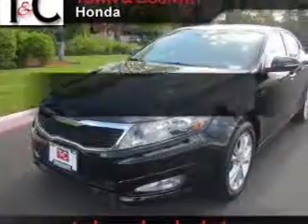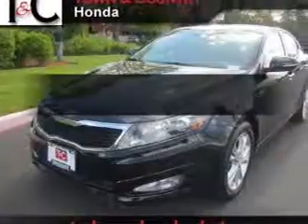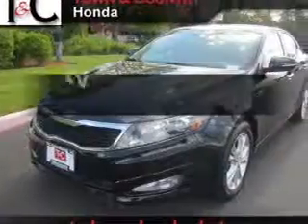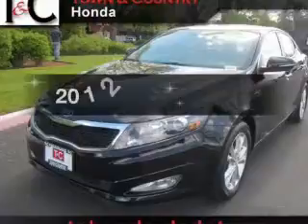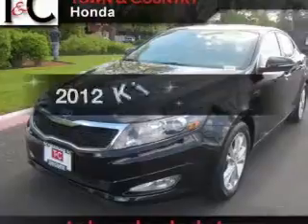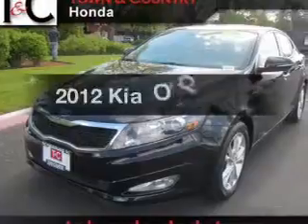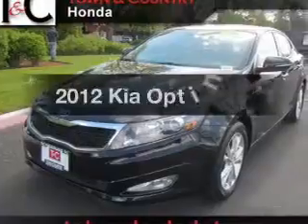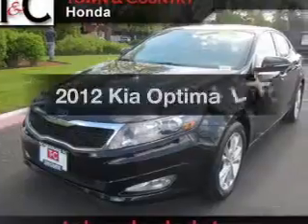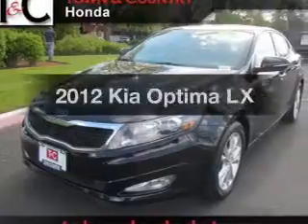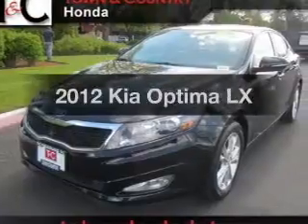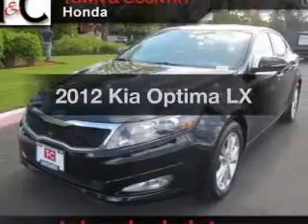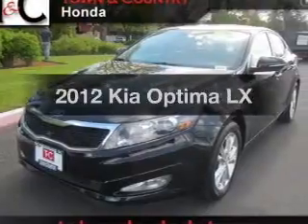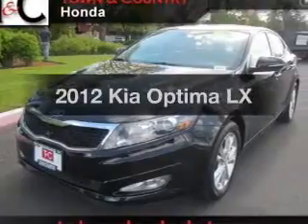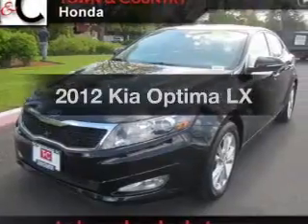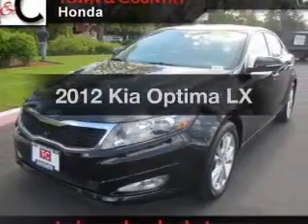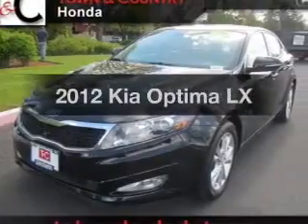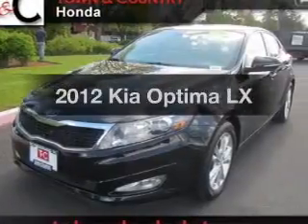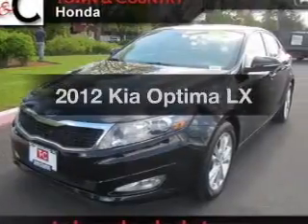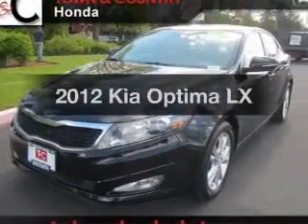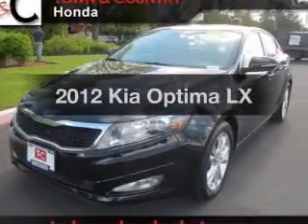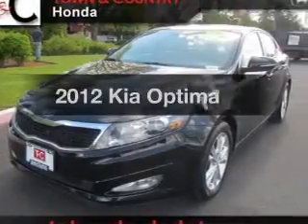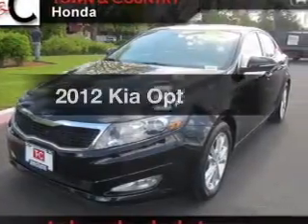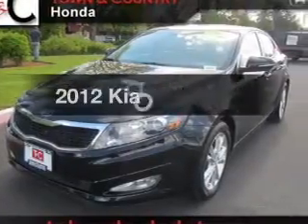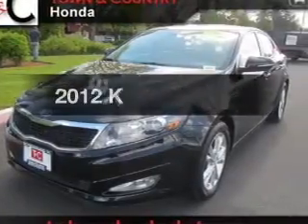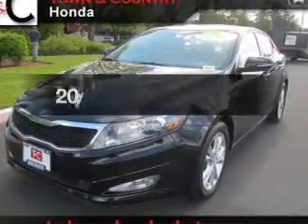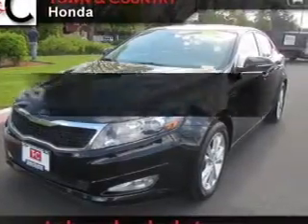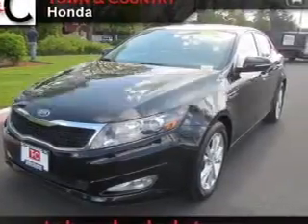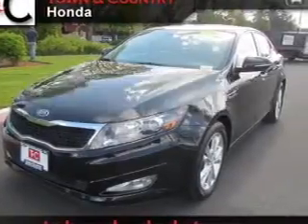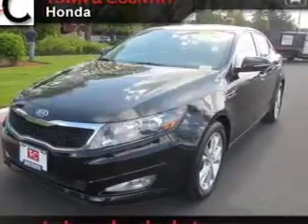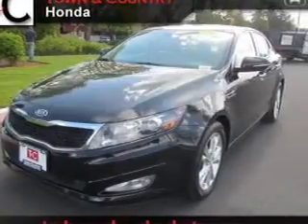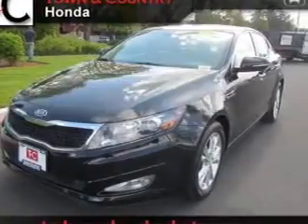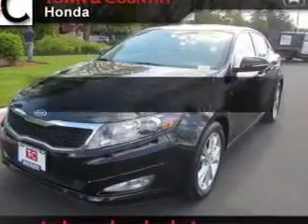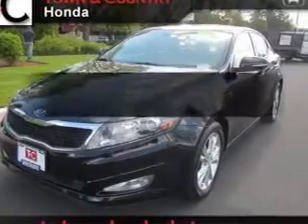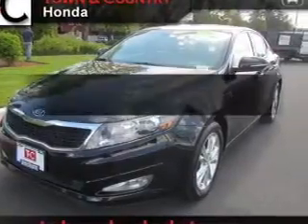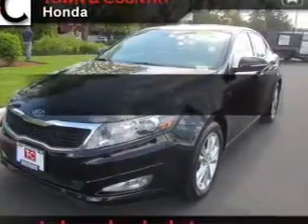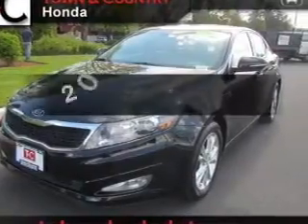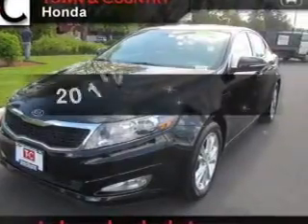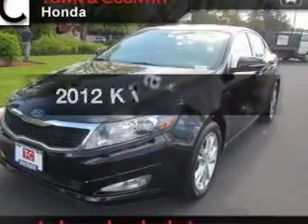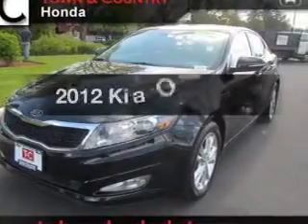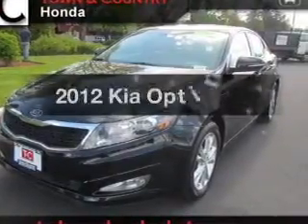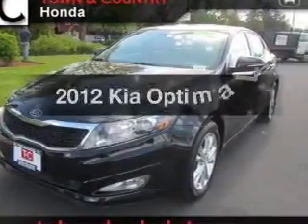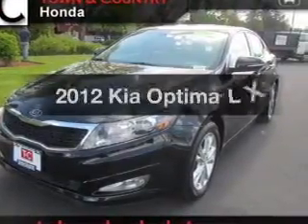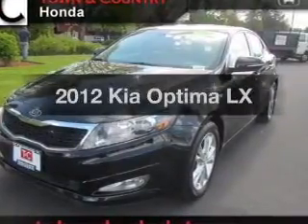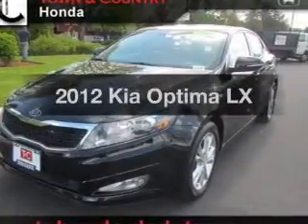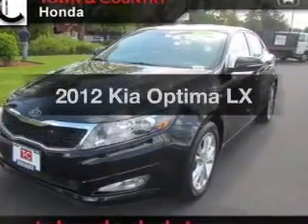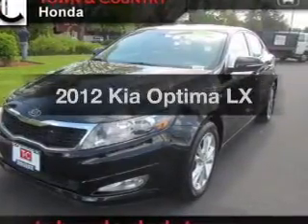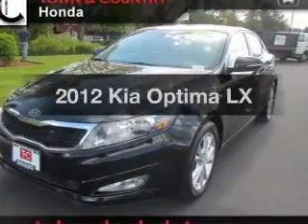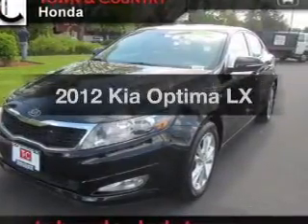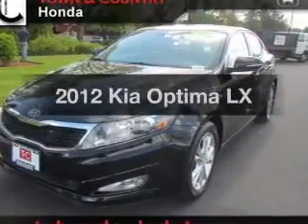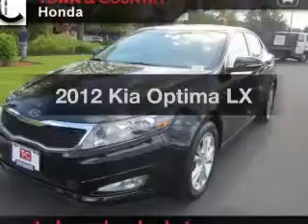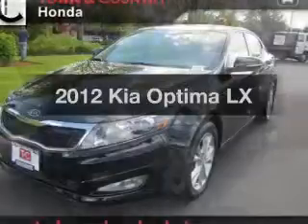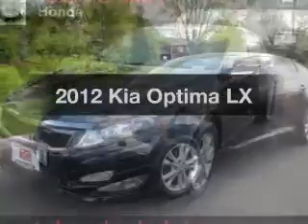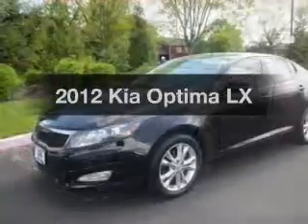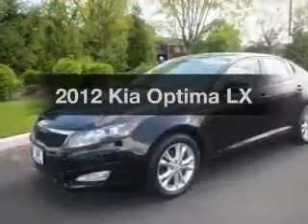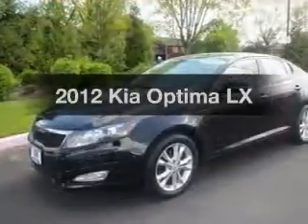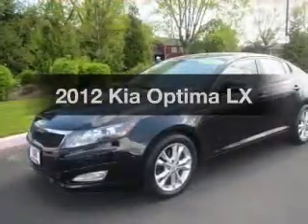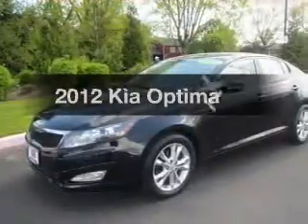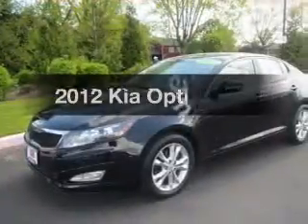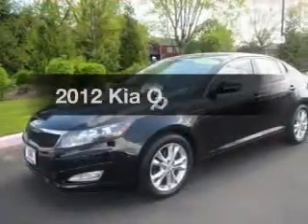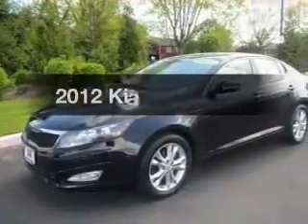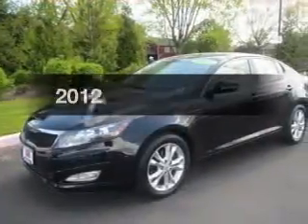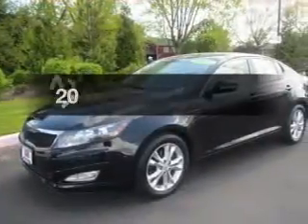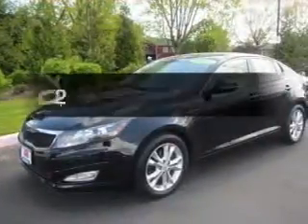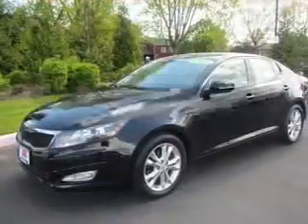Imagine yourself in this 2012 Kia Optima. If you're looking for a first-rate auto, this one could be yours today.